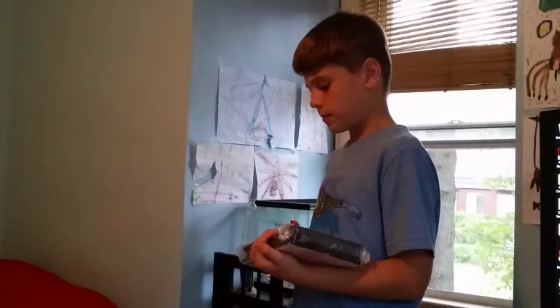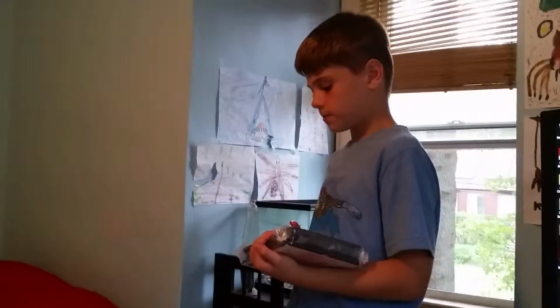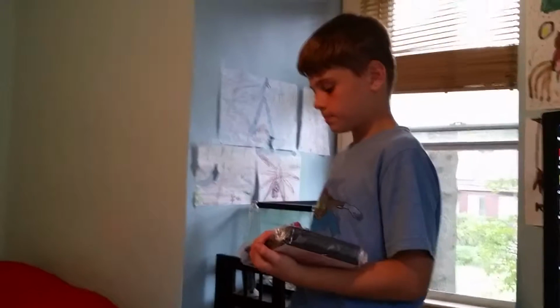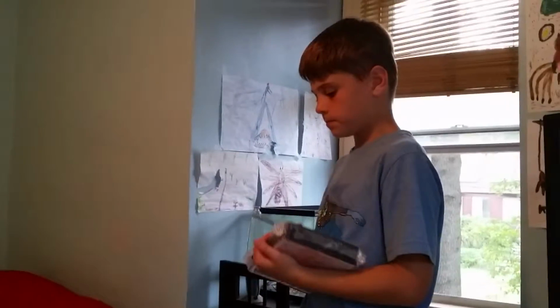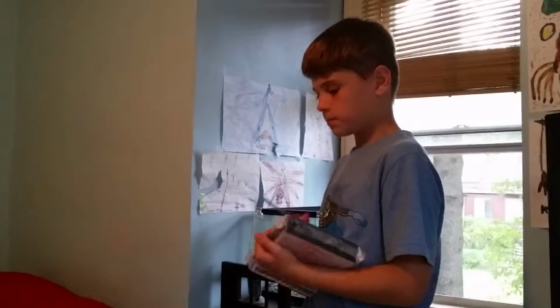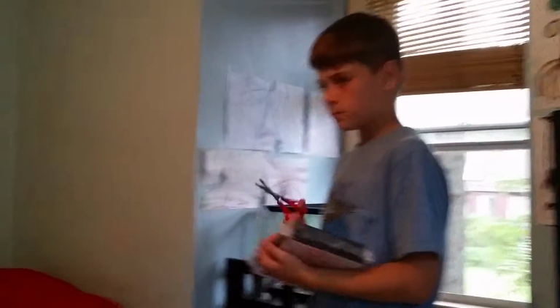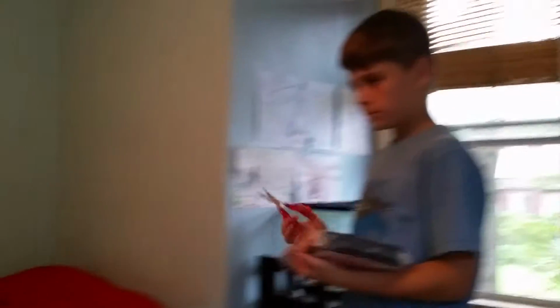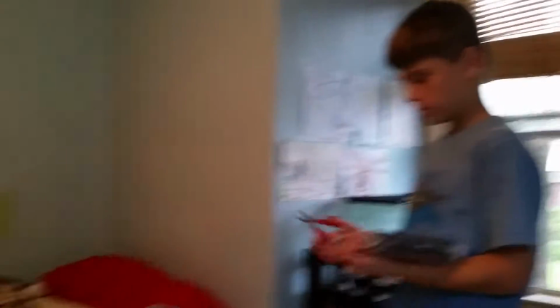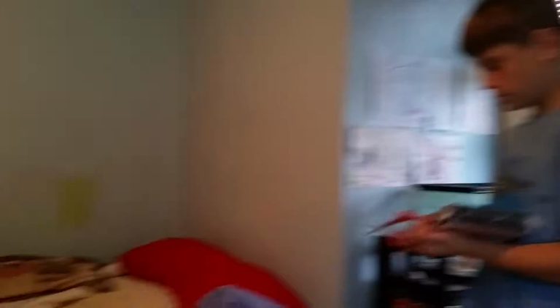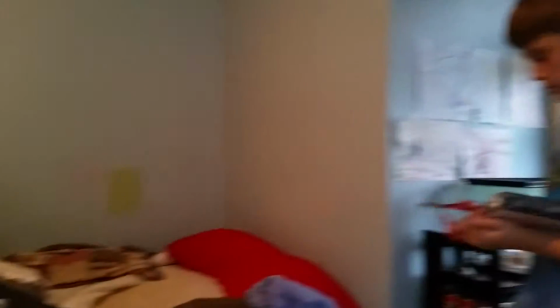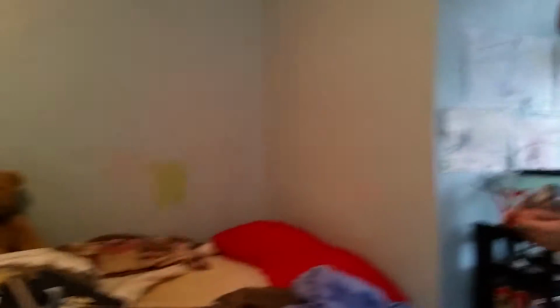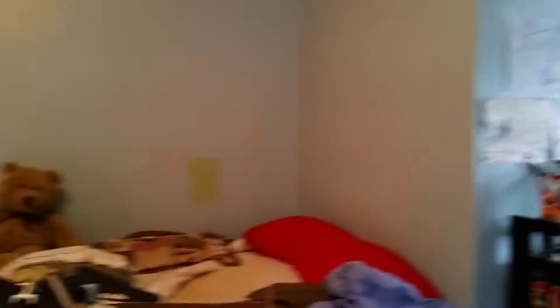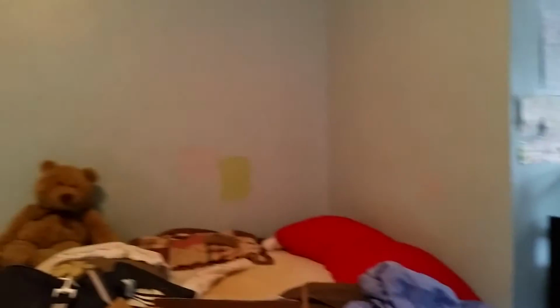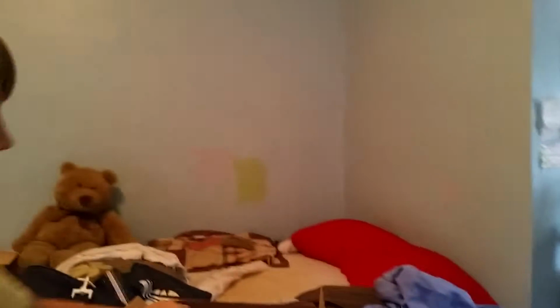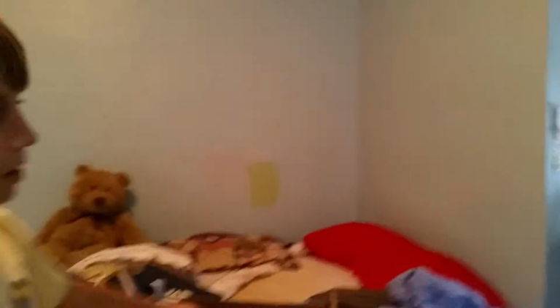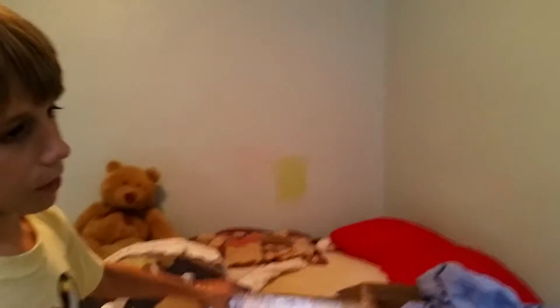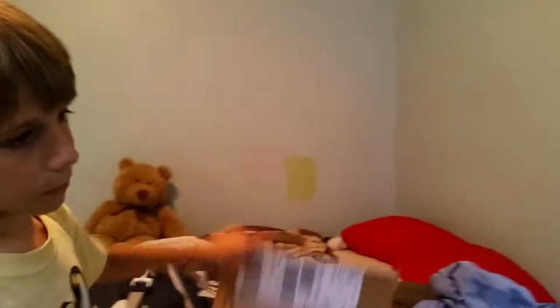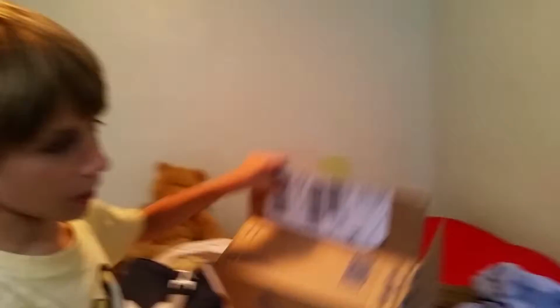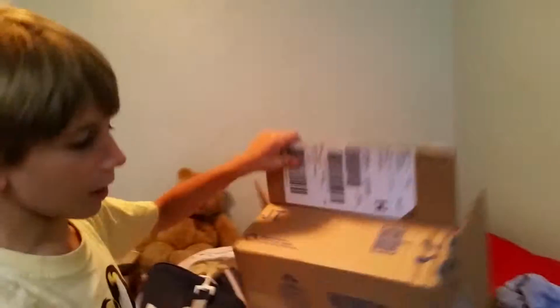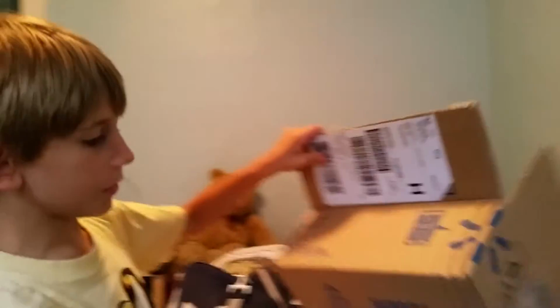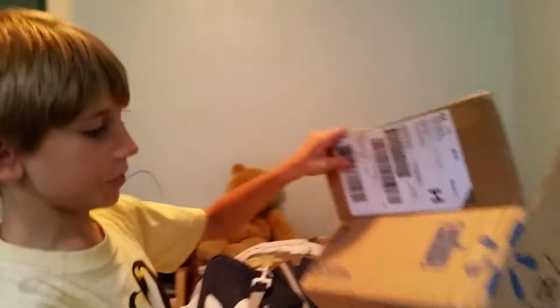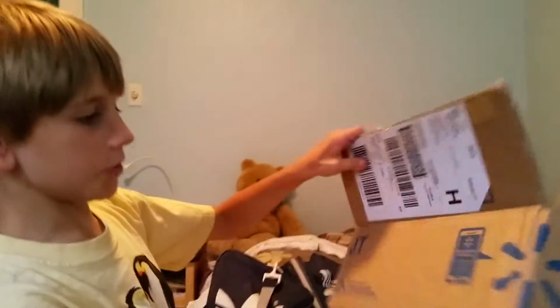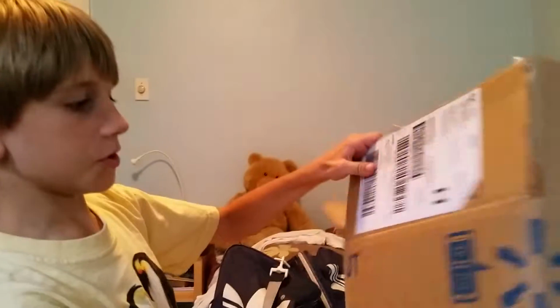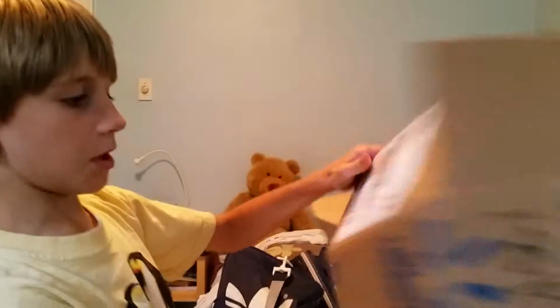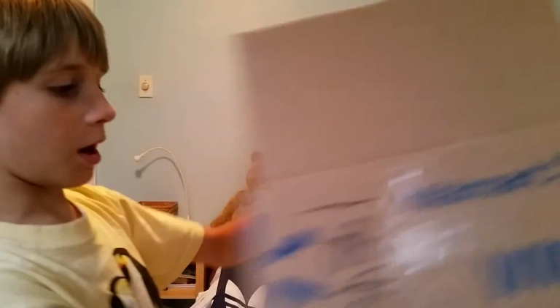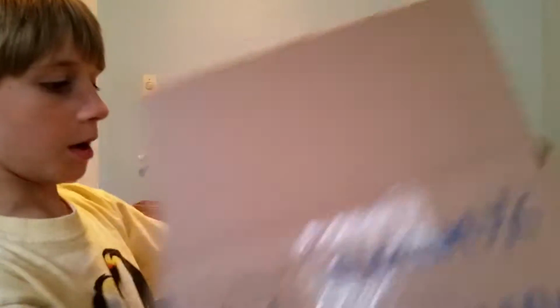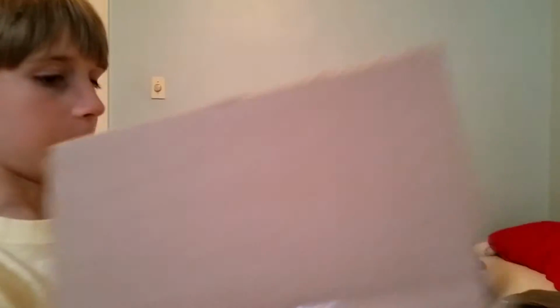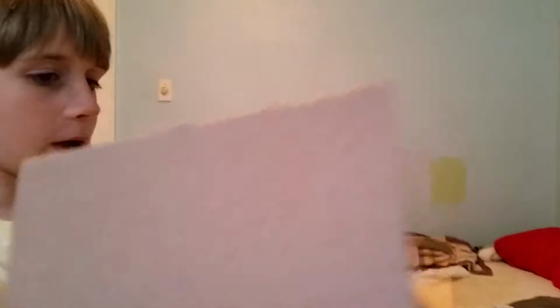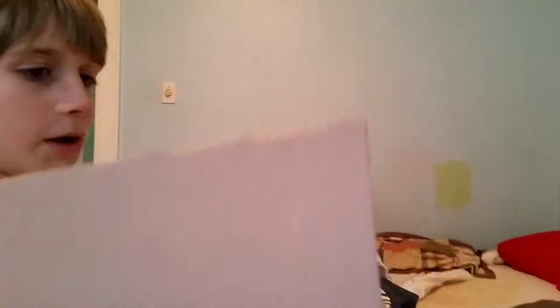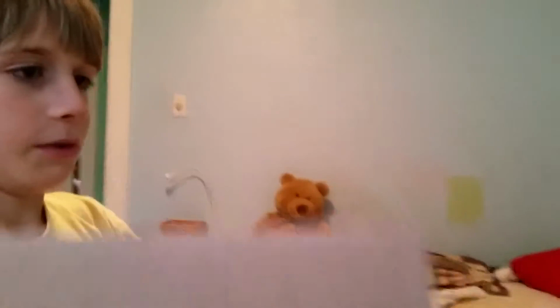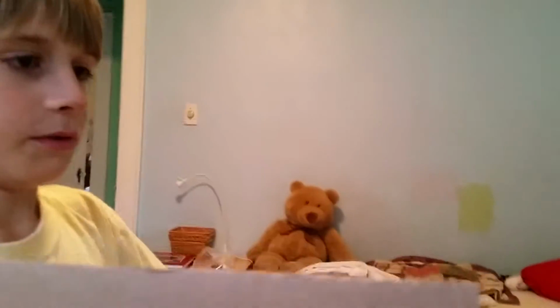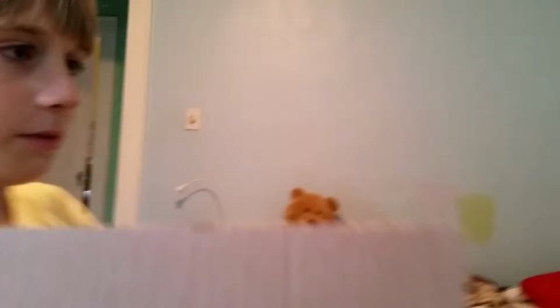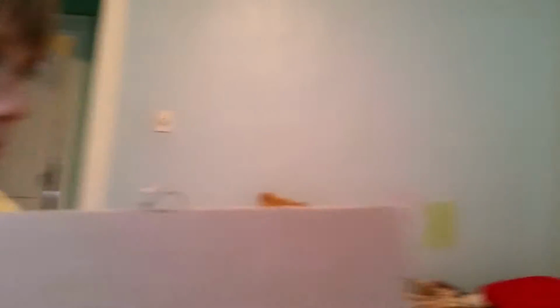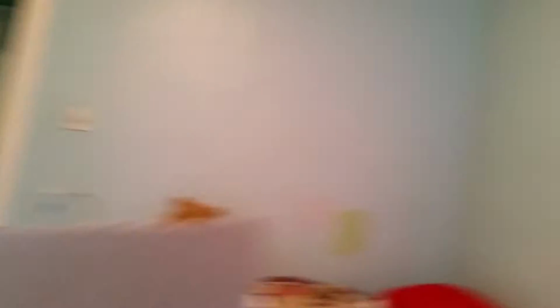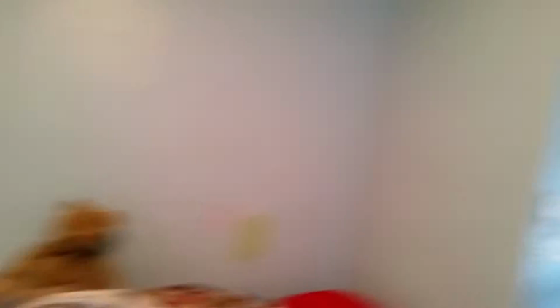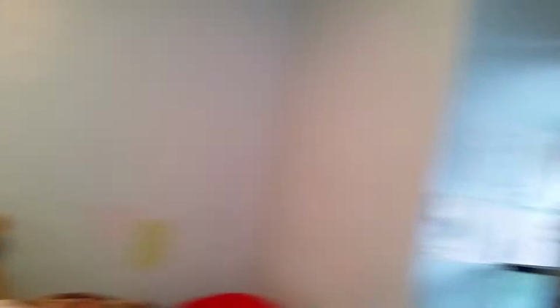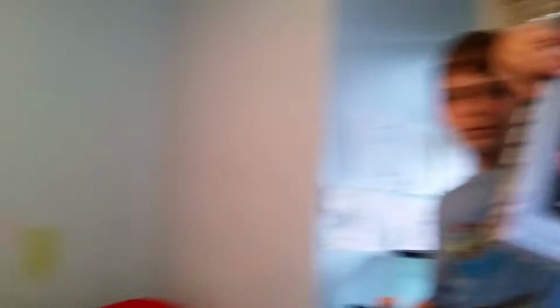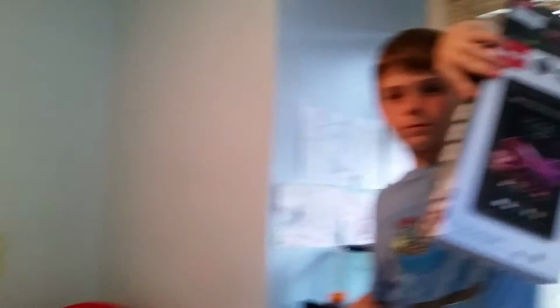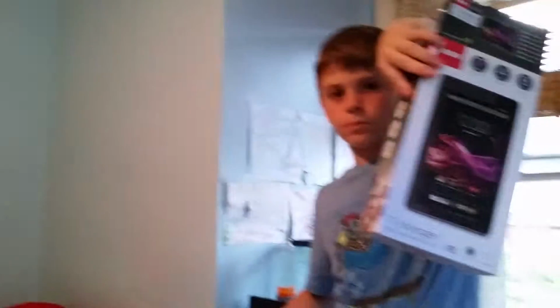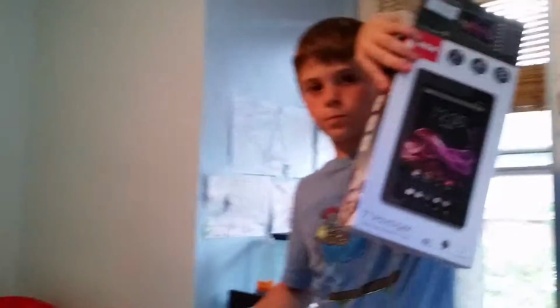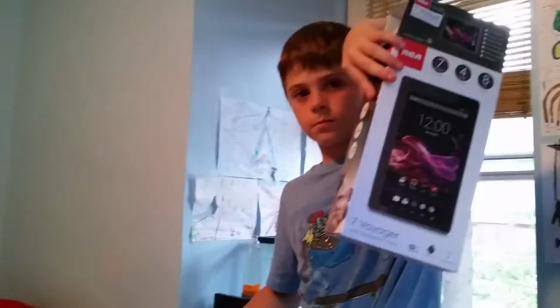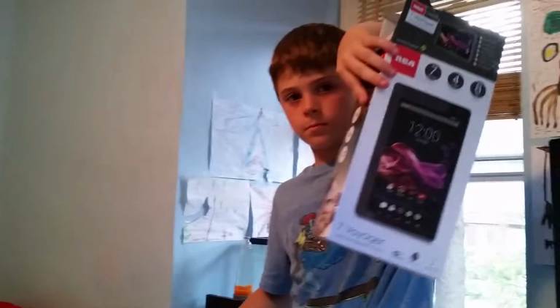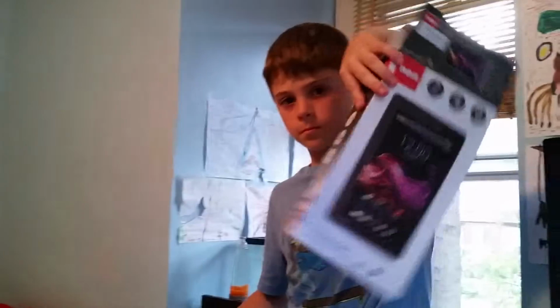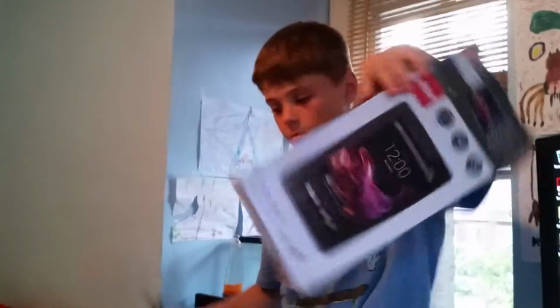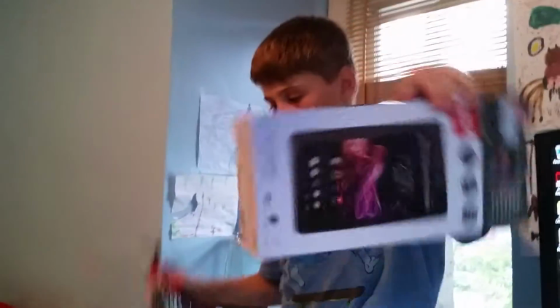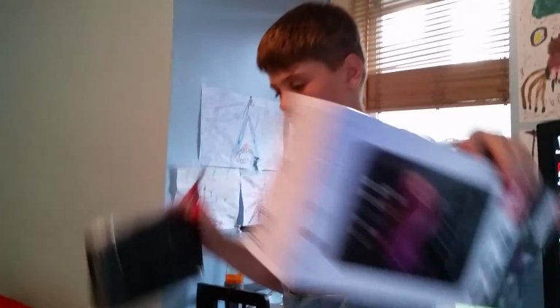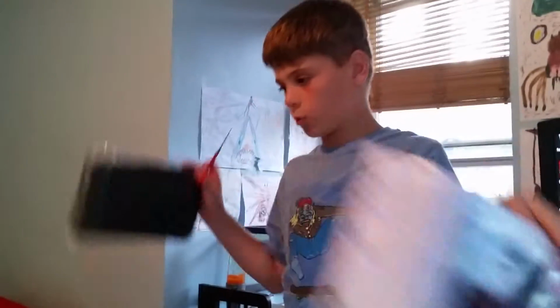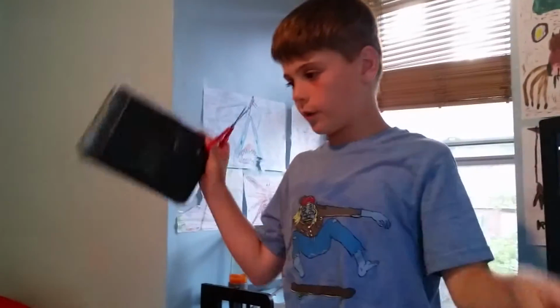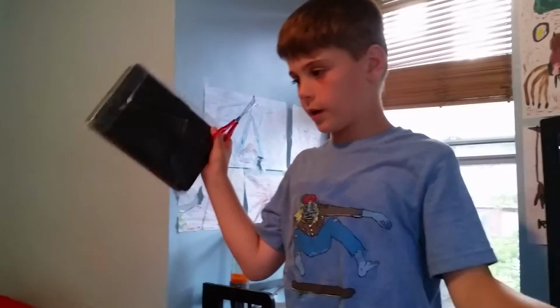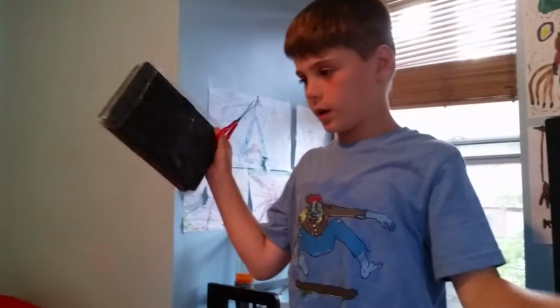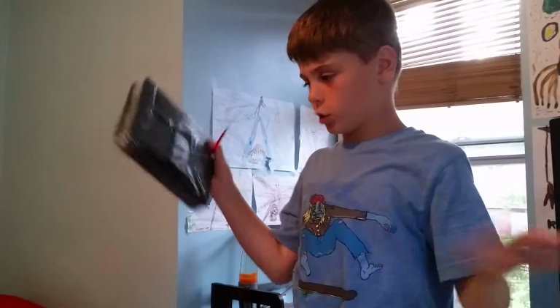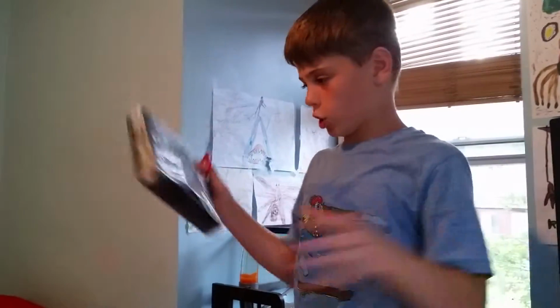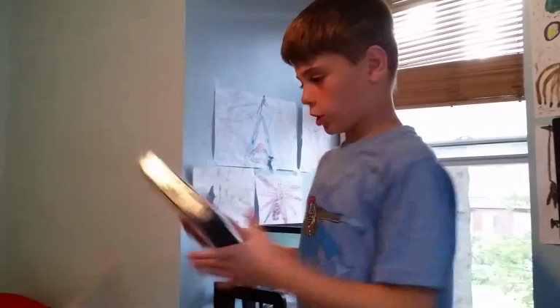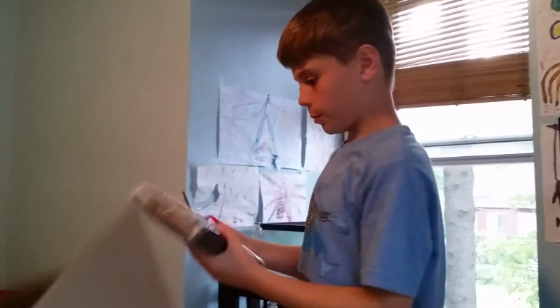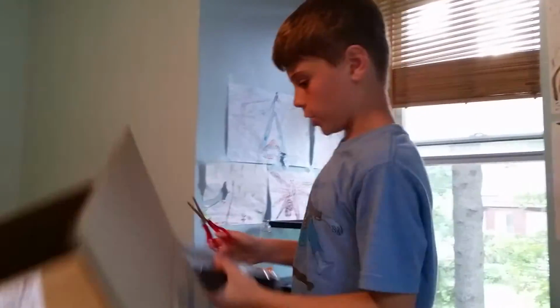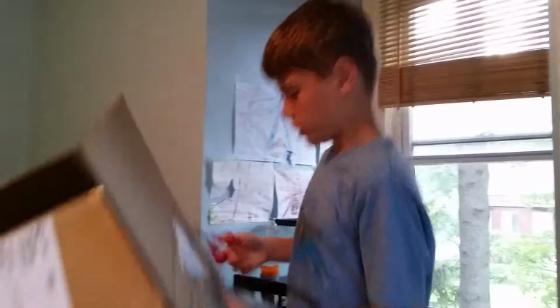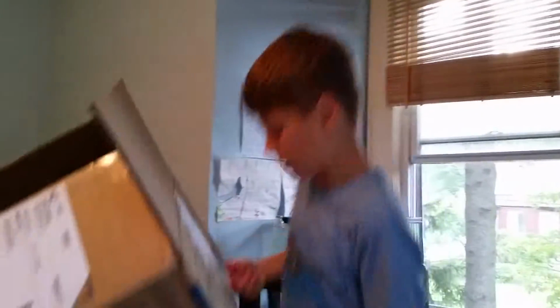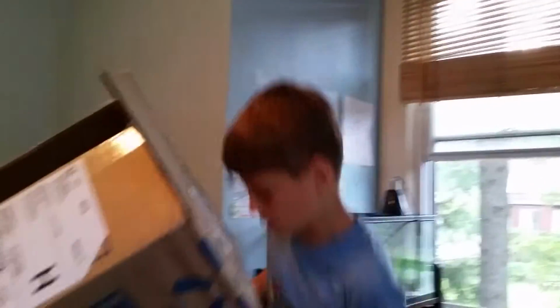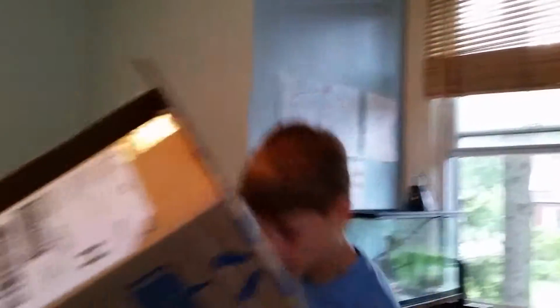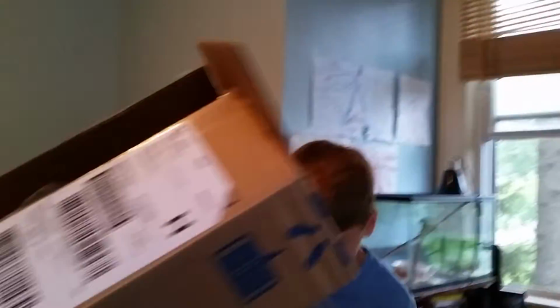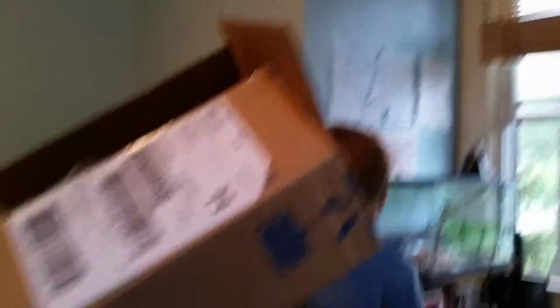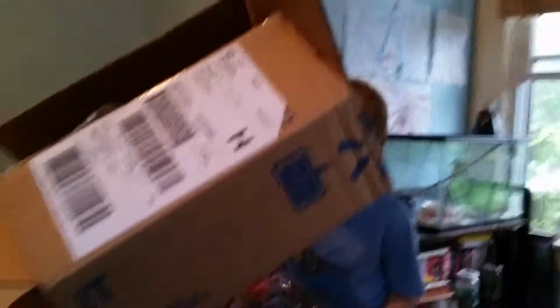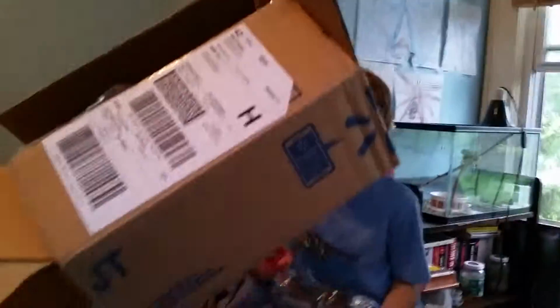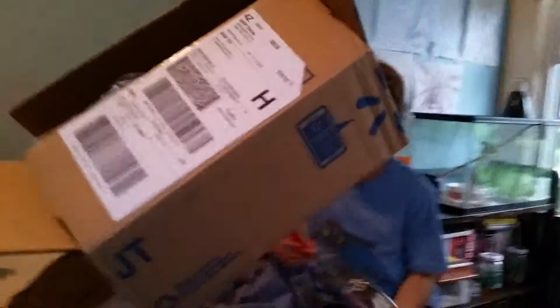Hey guys, today we got this iPad. We're ready to pick all the parts out, now we're going to get unboxing.